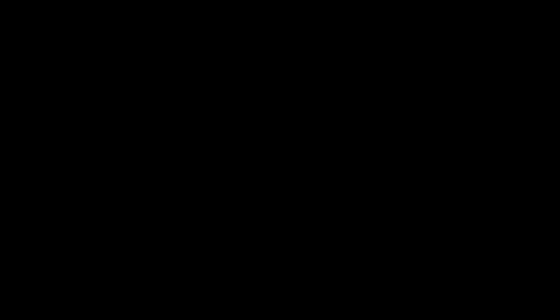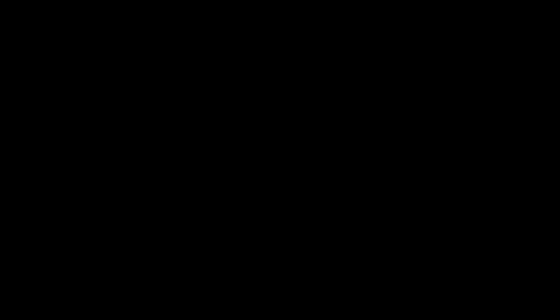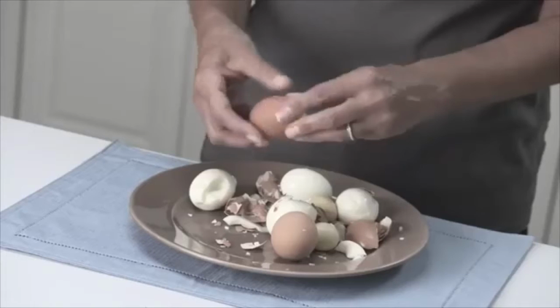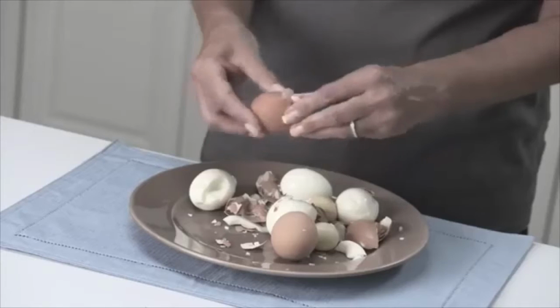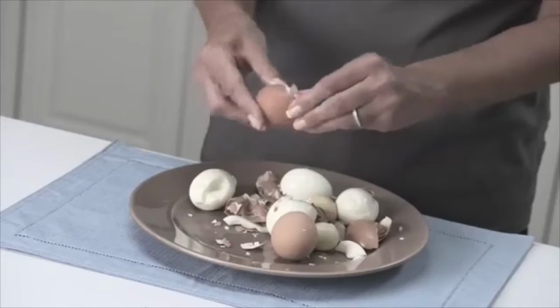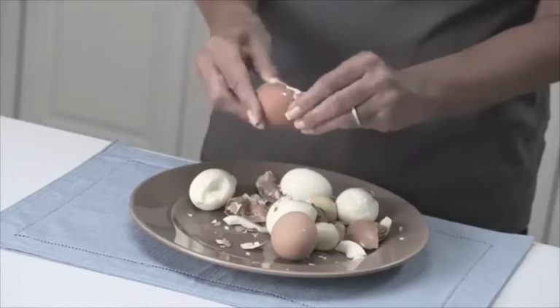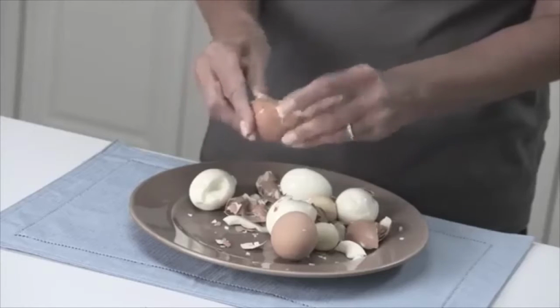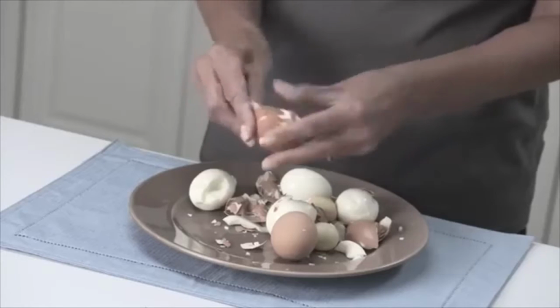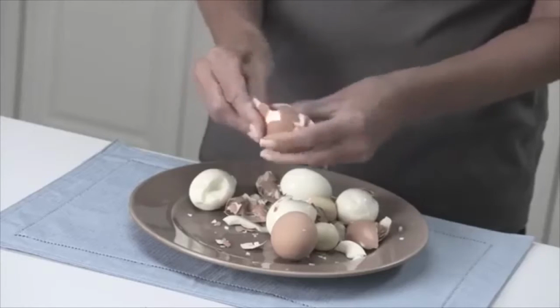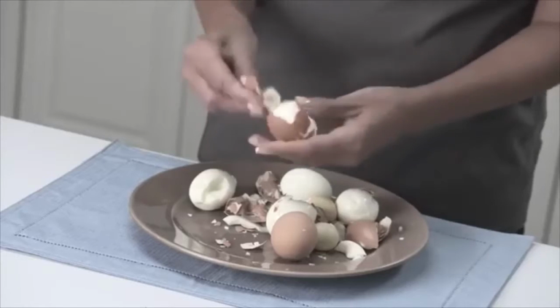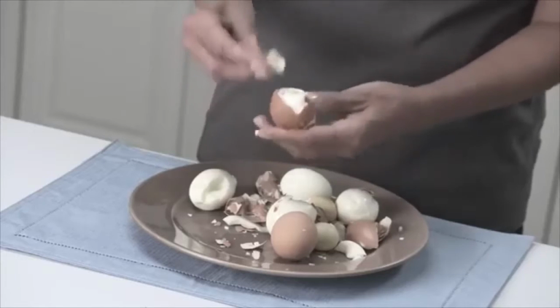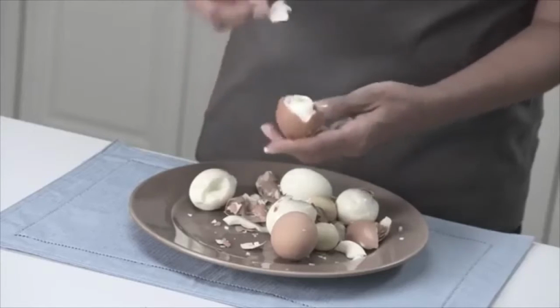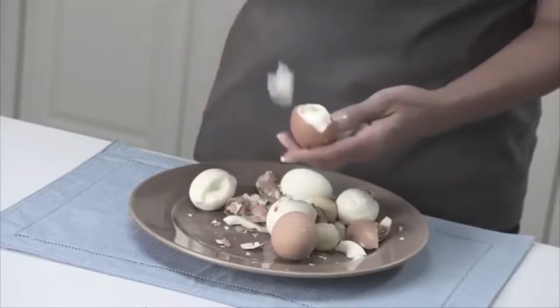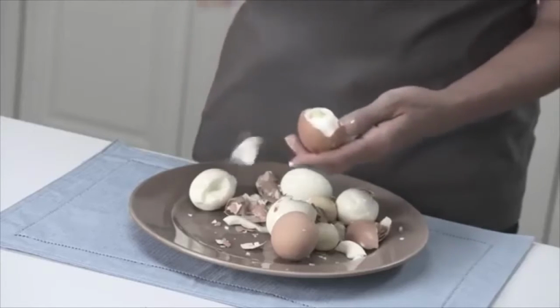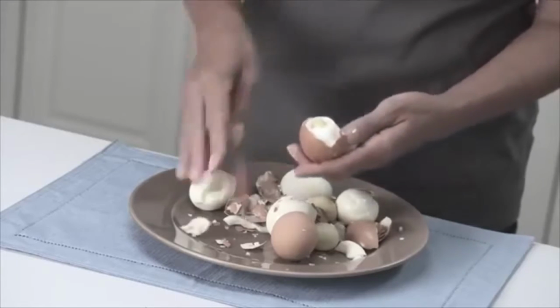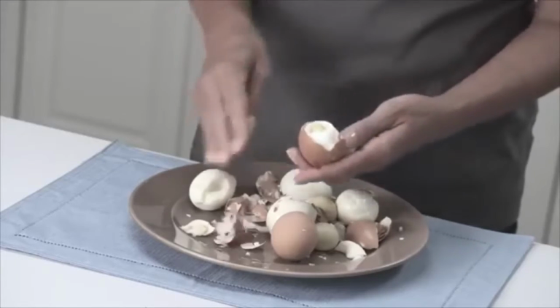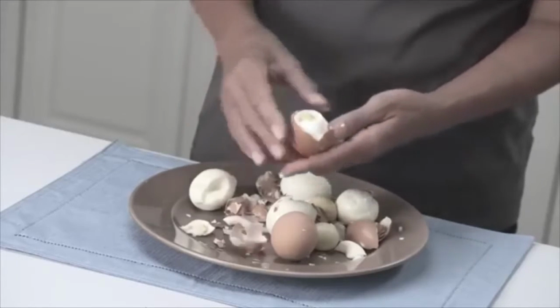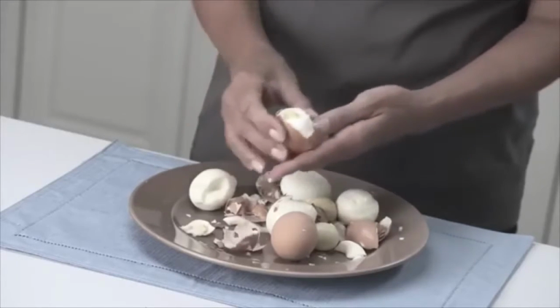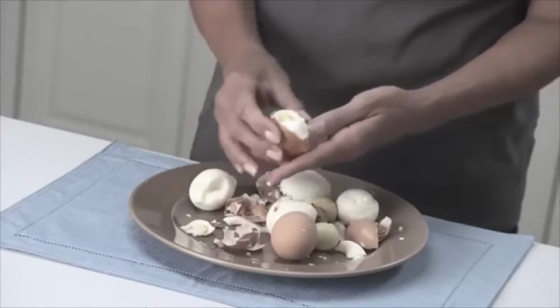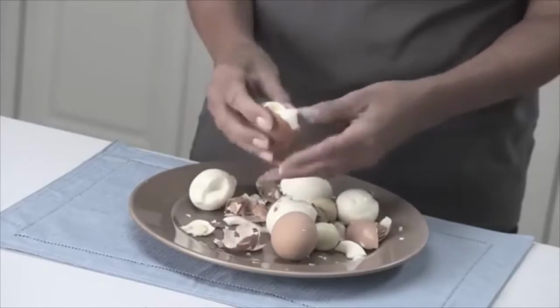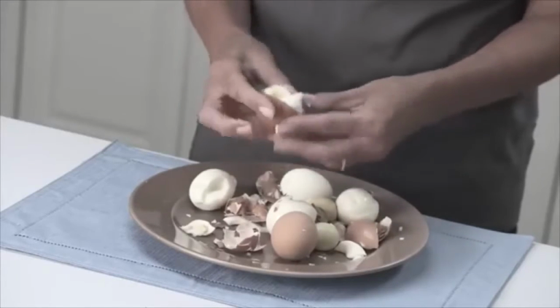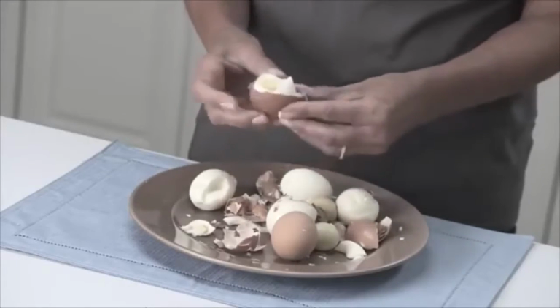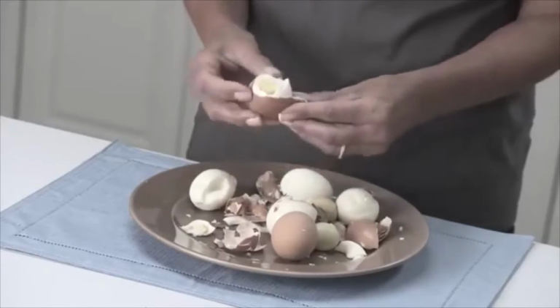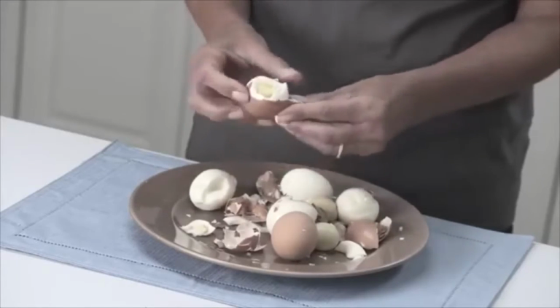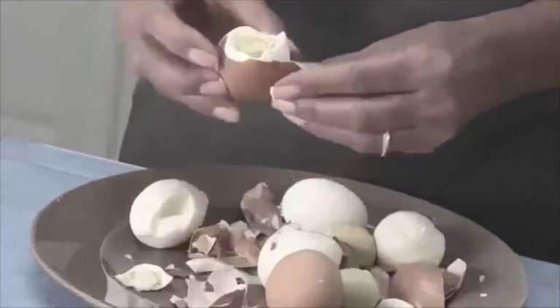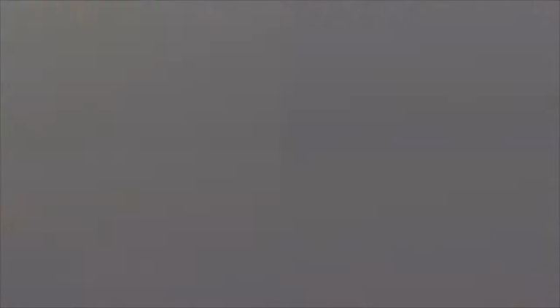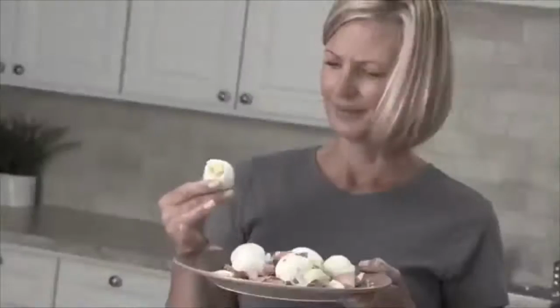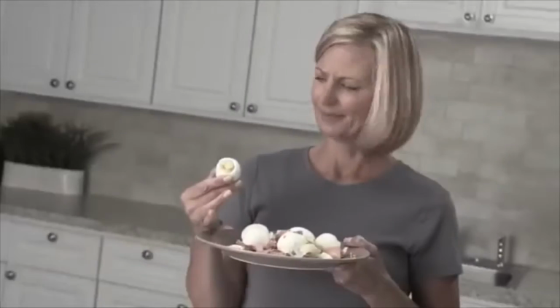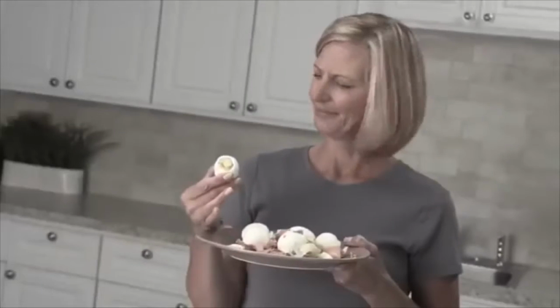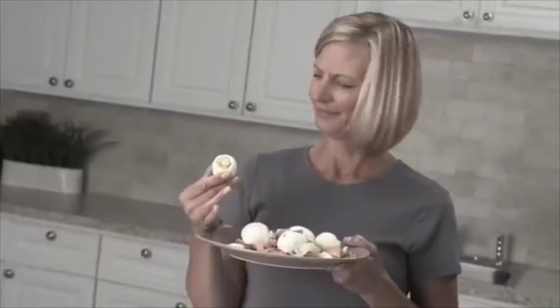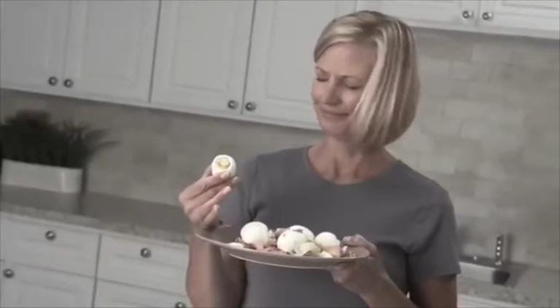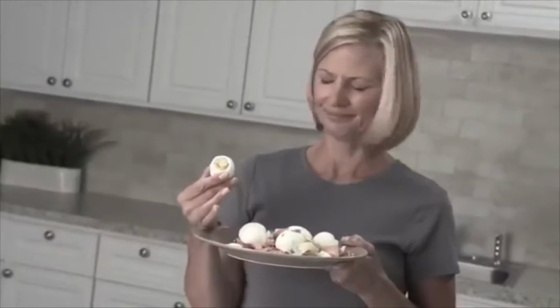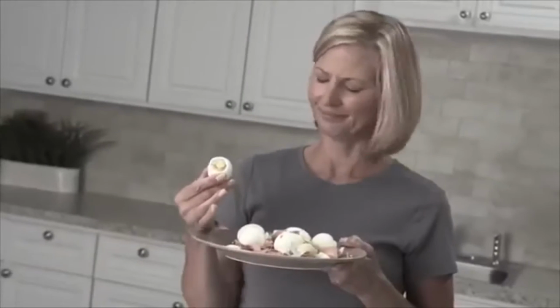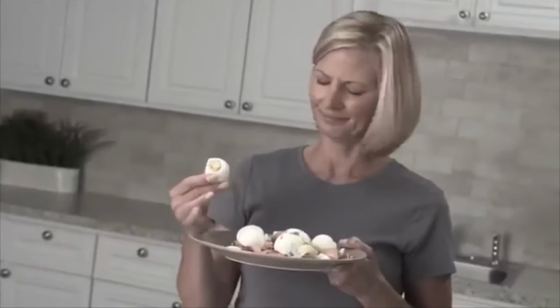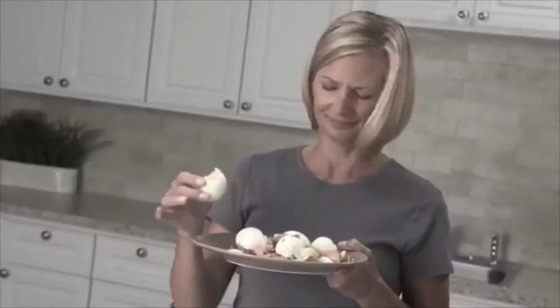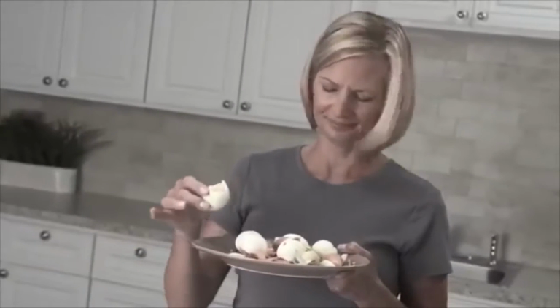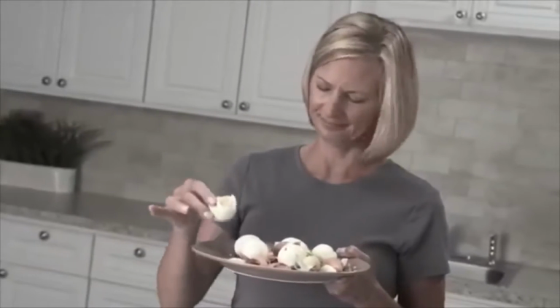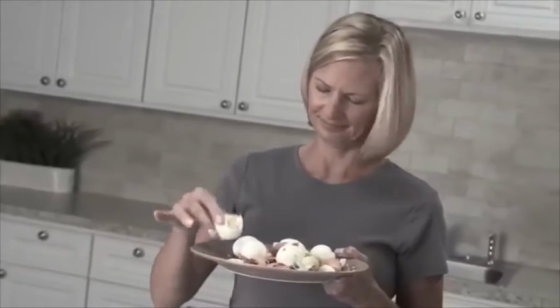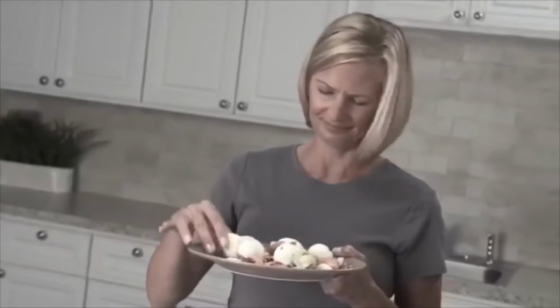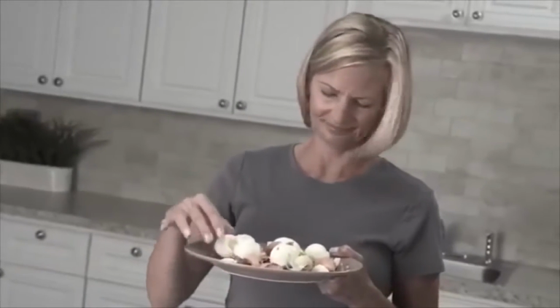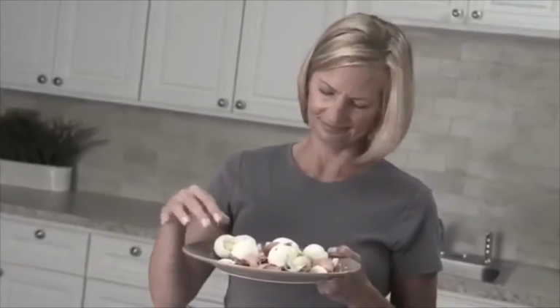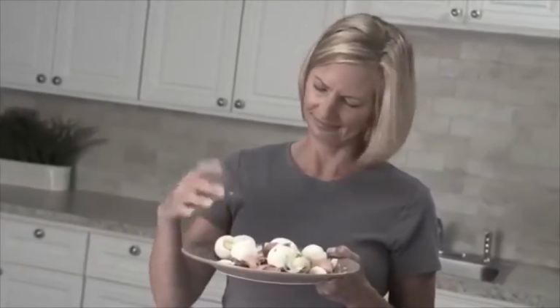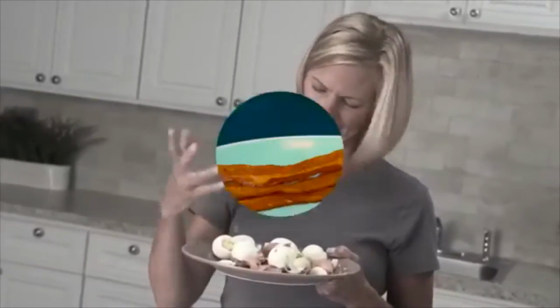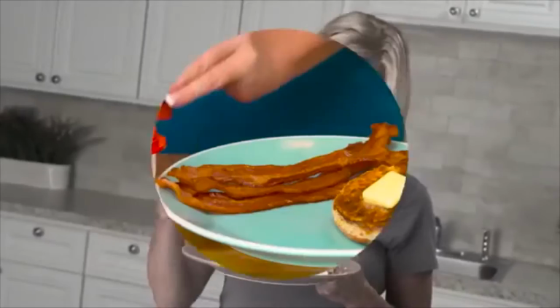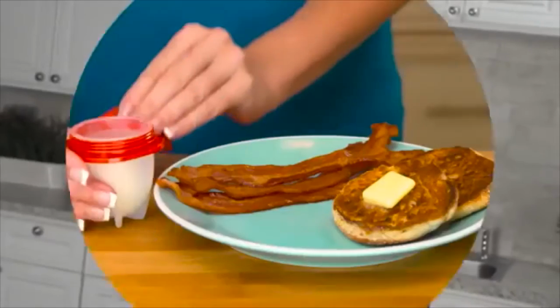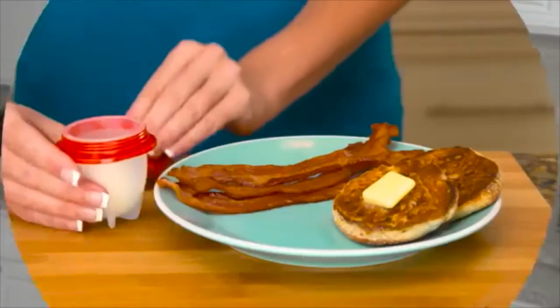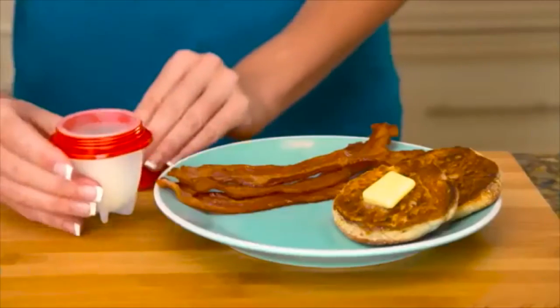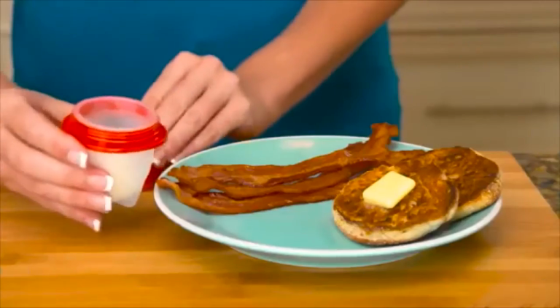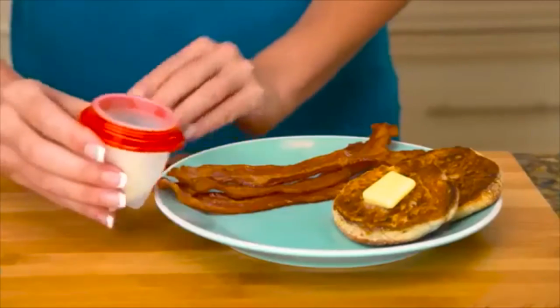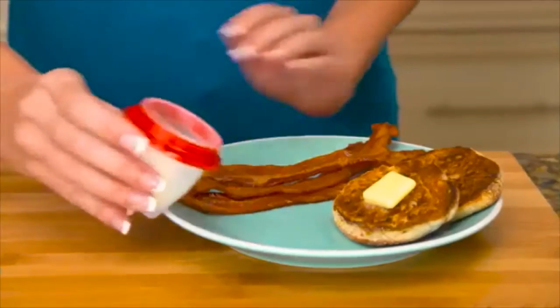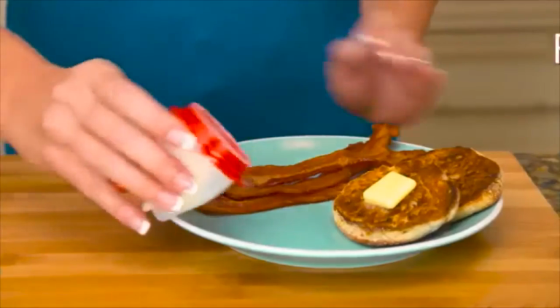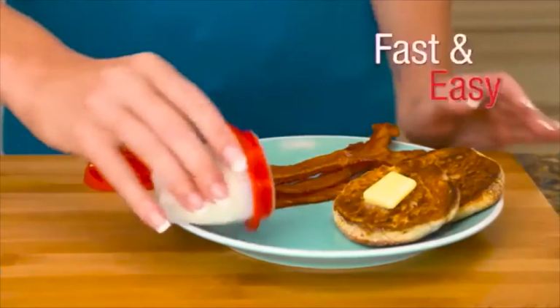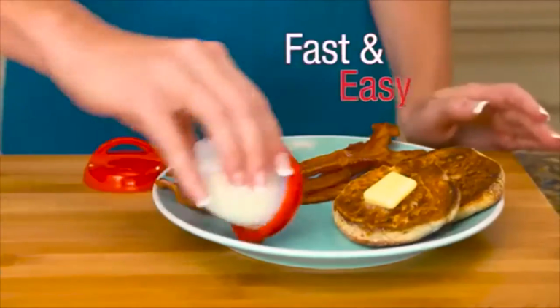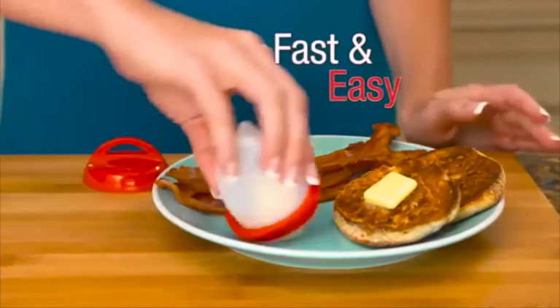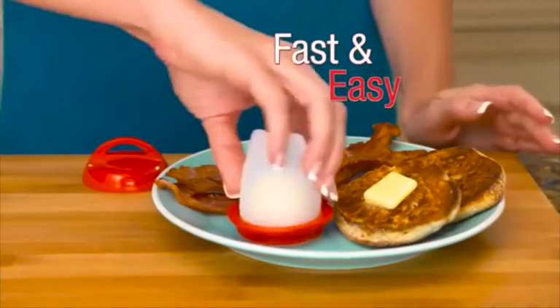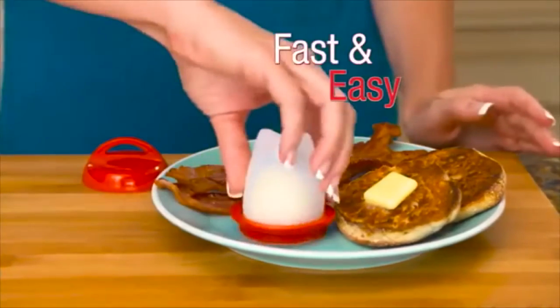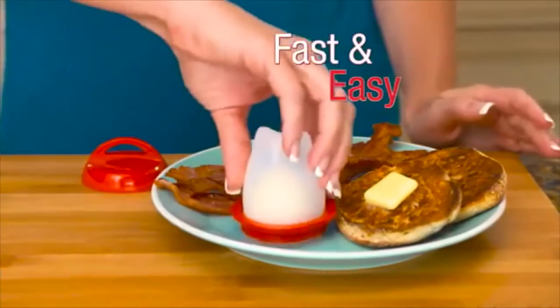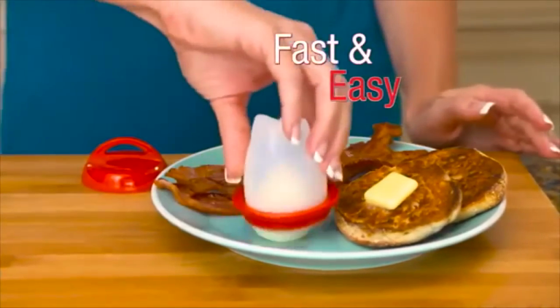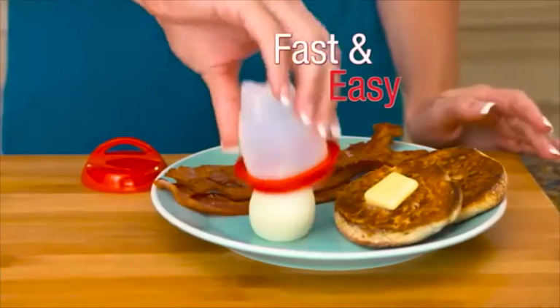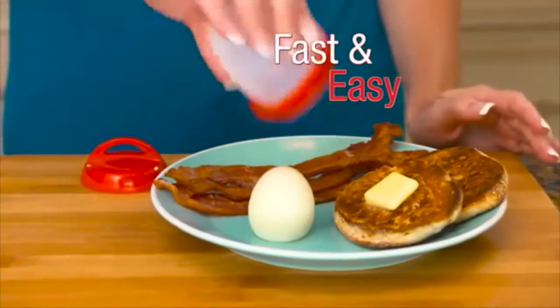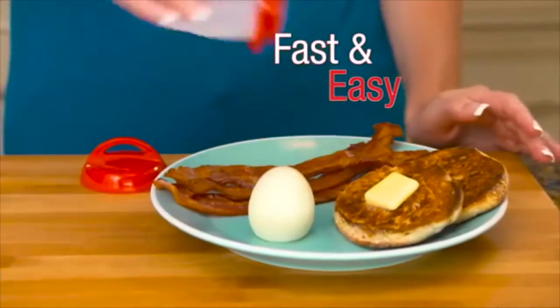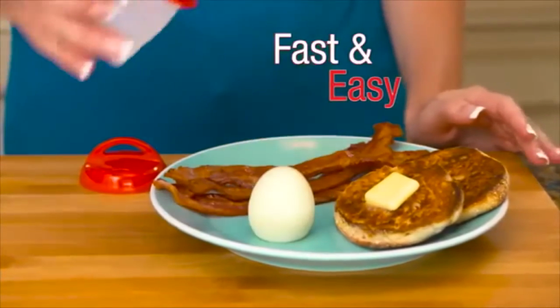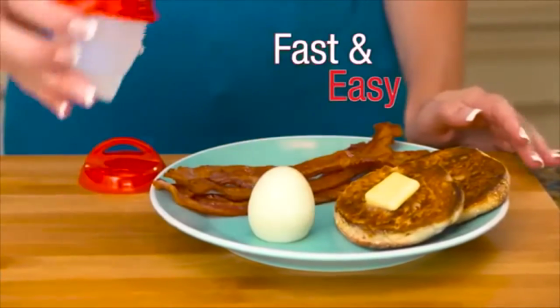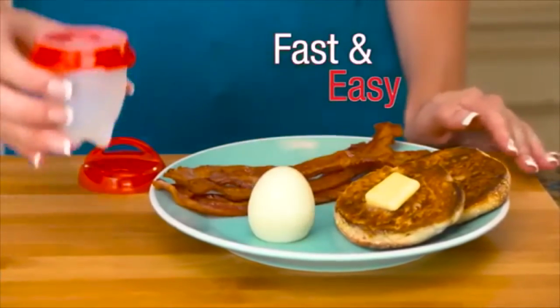Peeling hard-boiled eggs is such a hassle. It takes forever and makes such a mess. Now make hard-boiled eggs the fast and easy way.